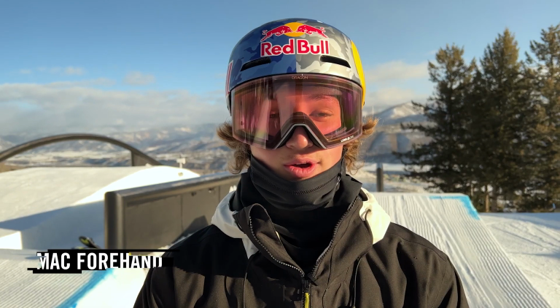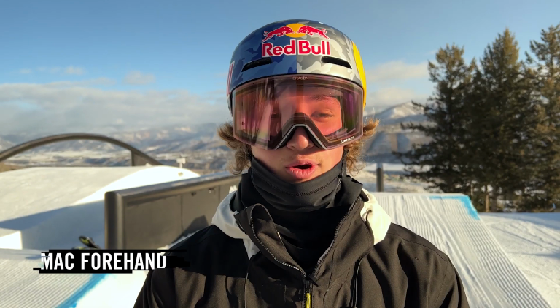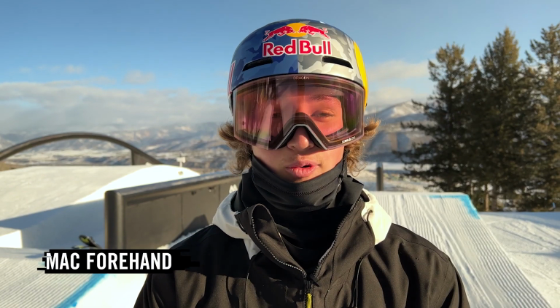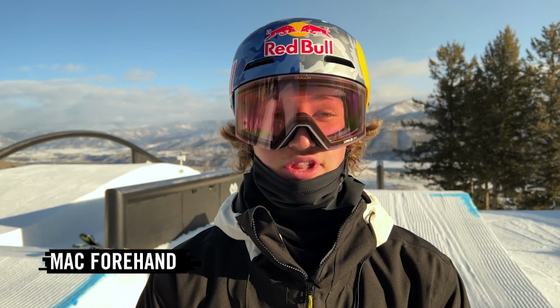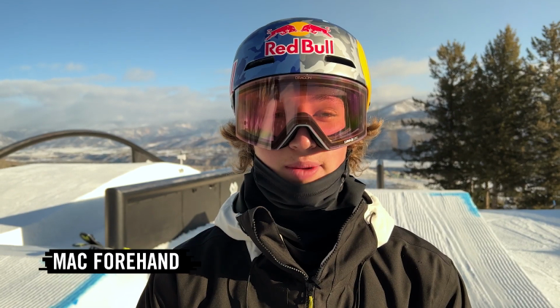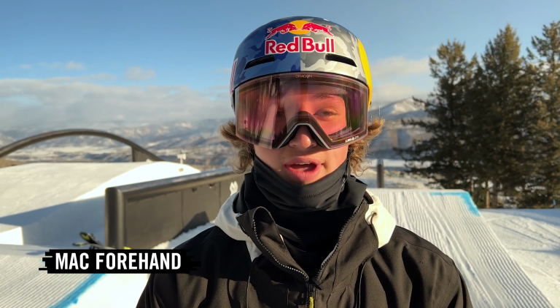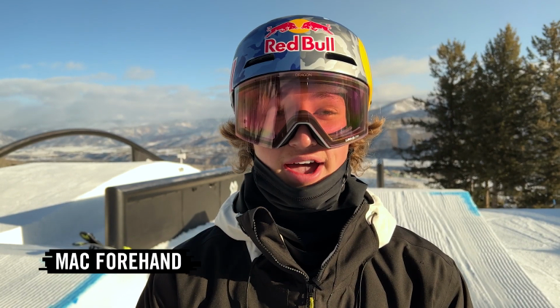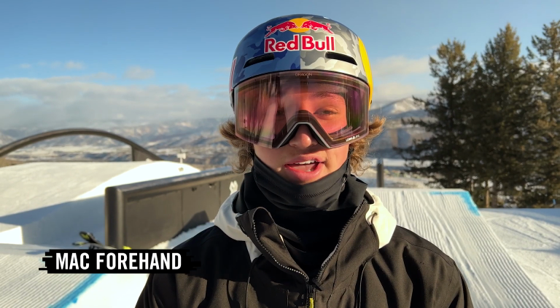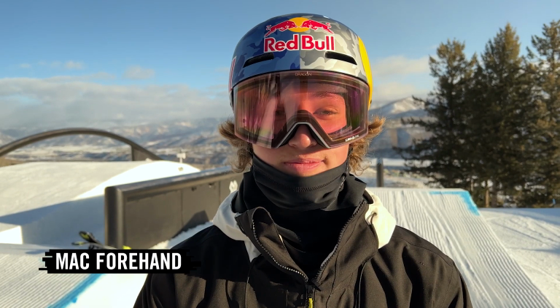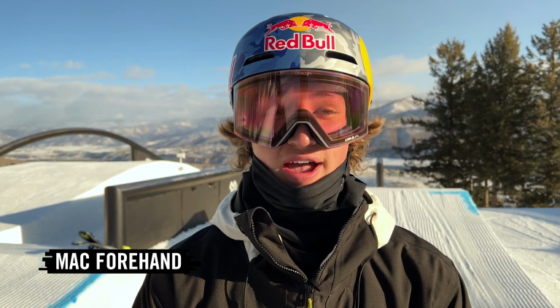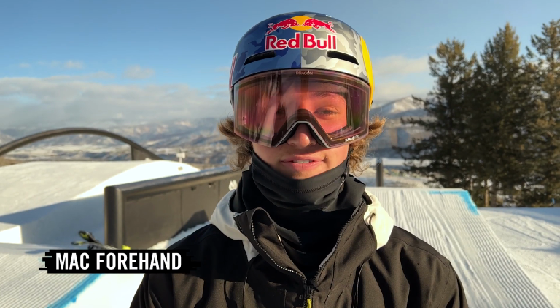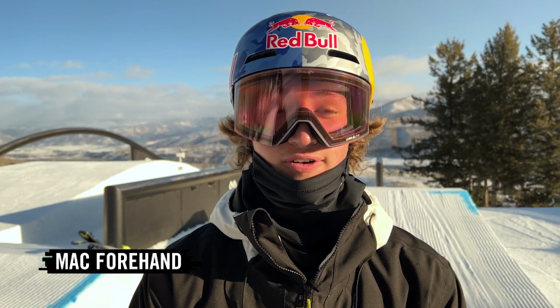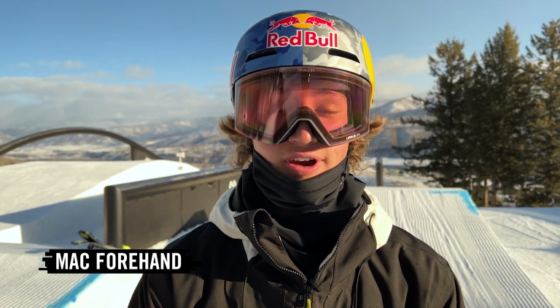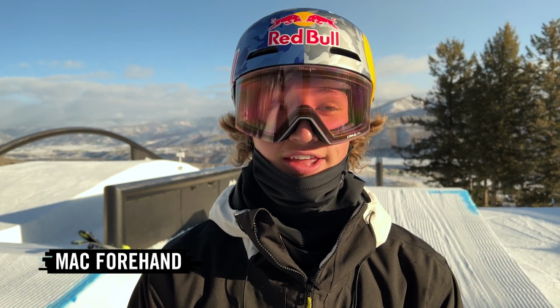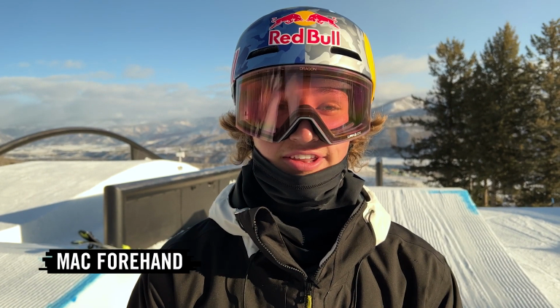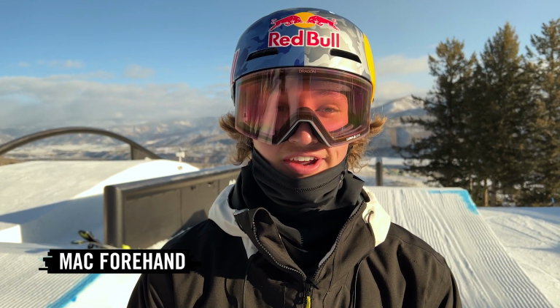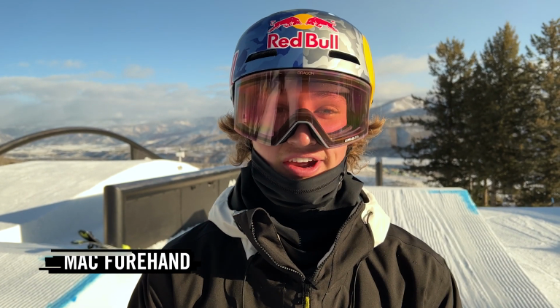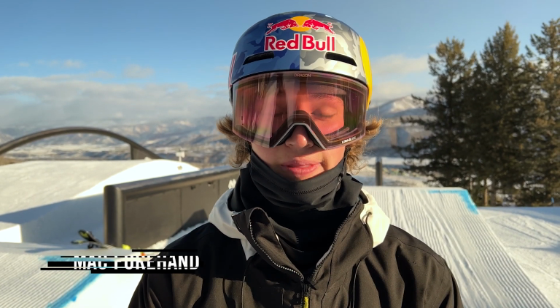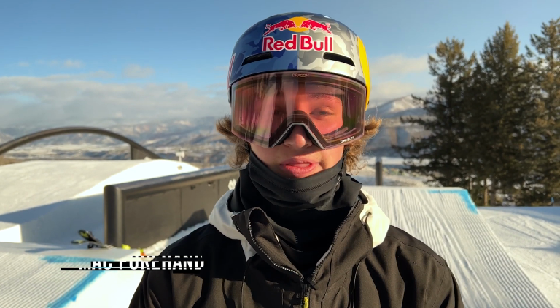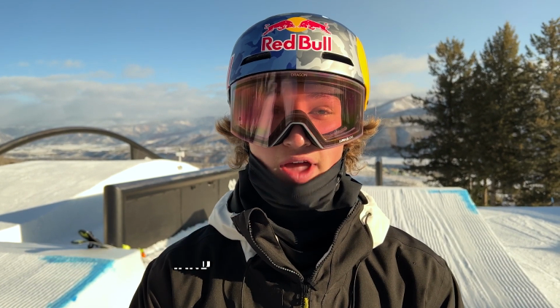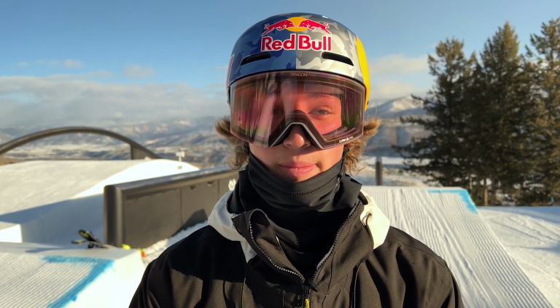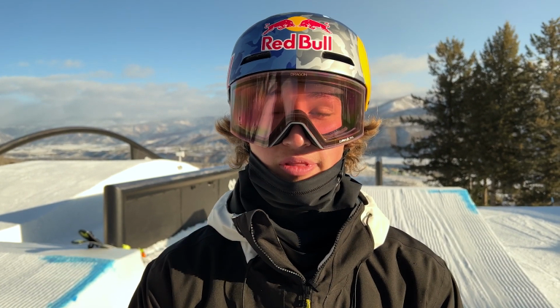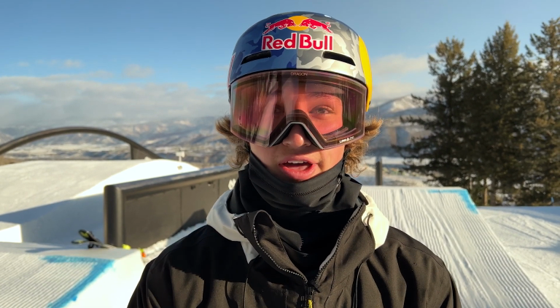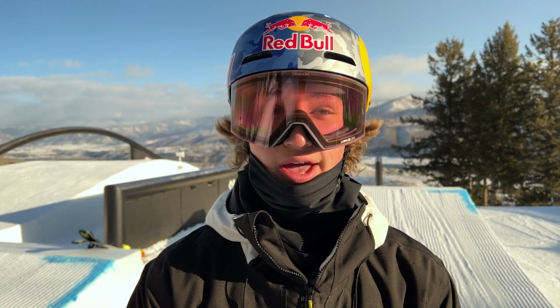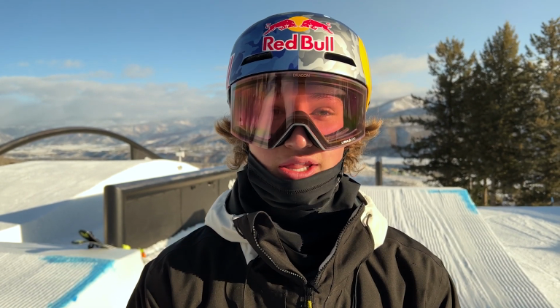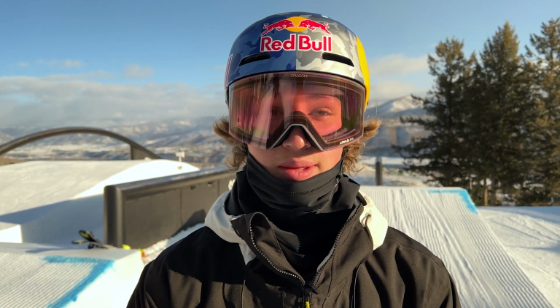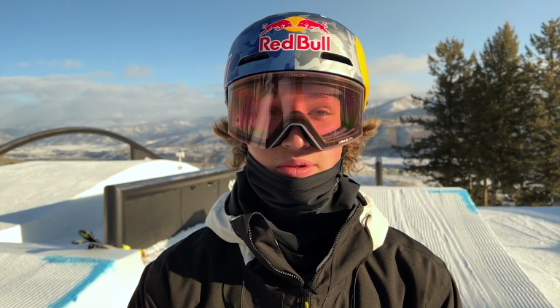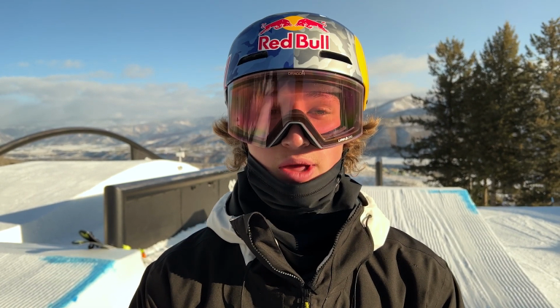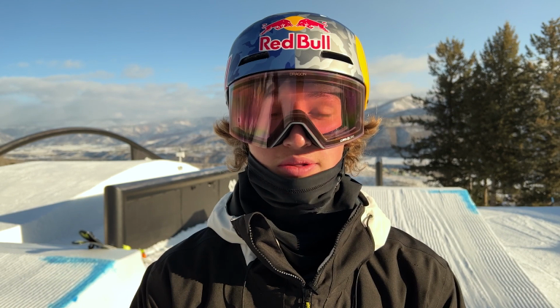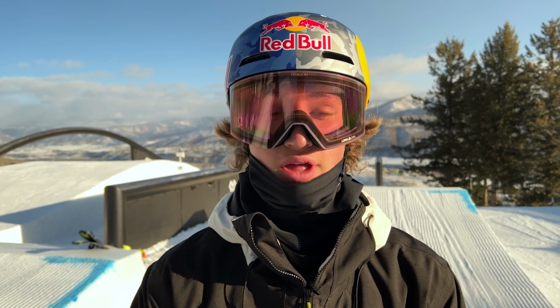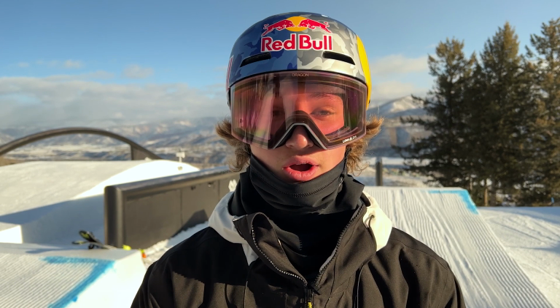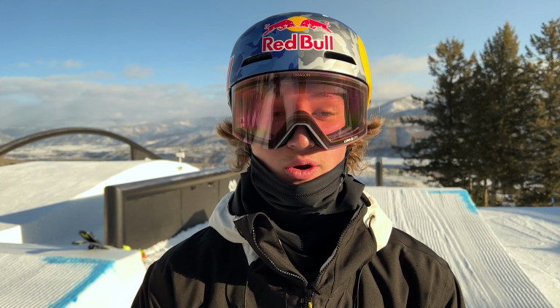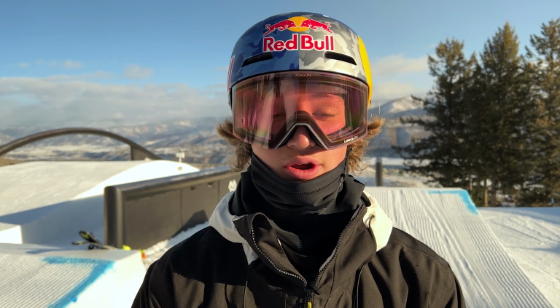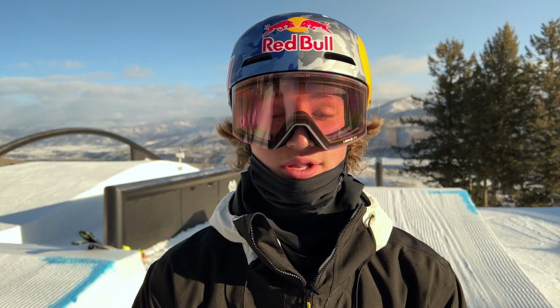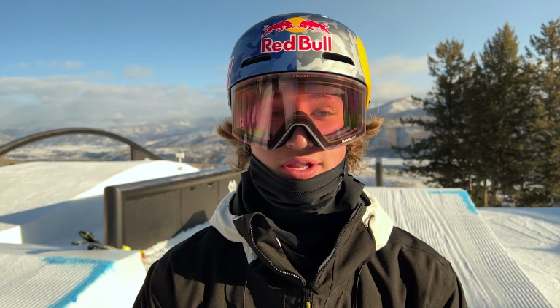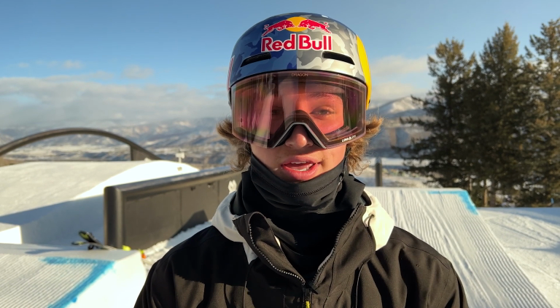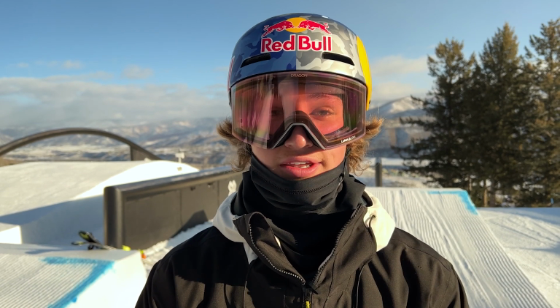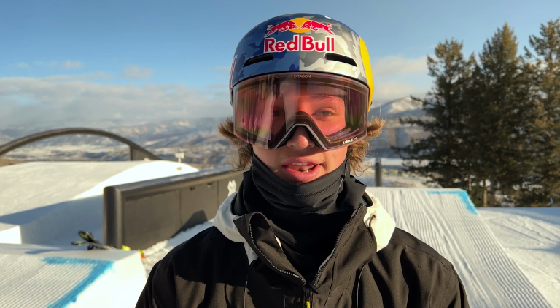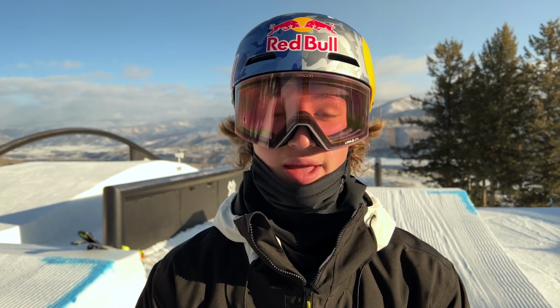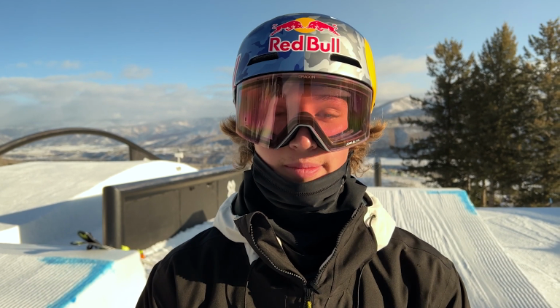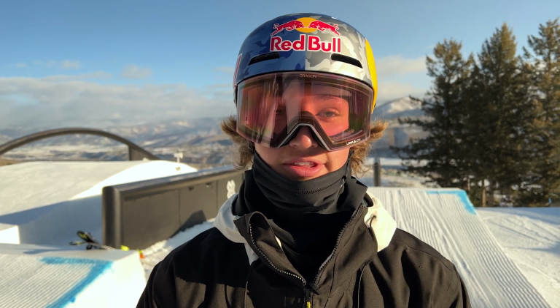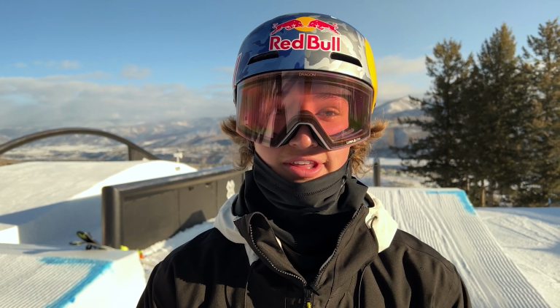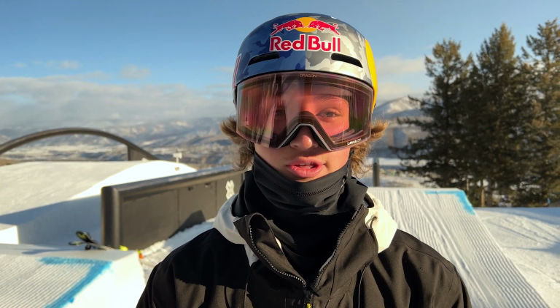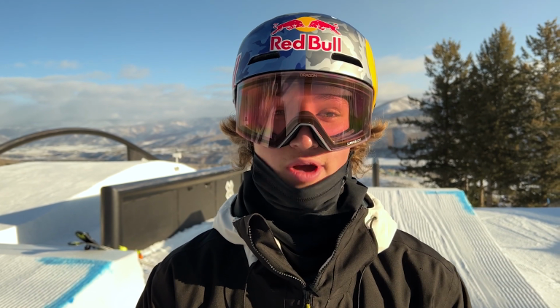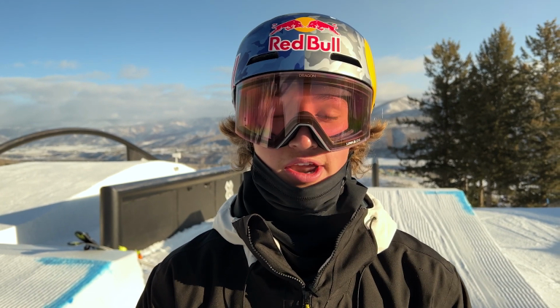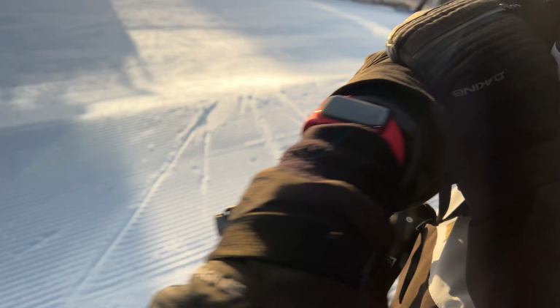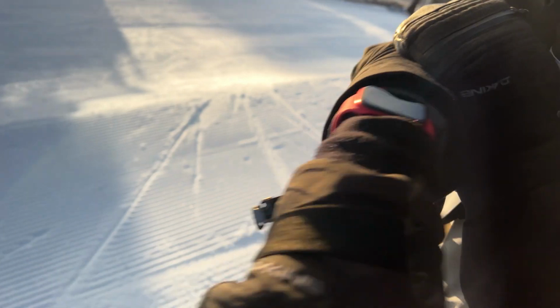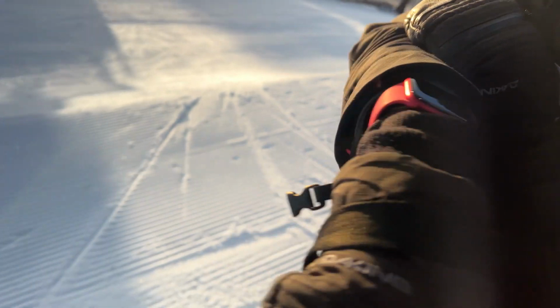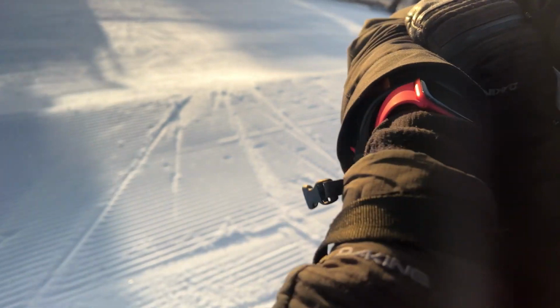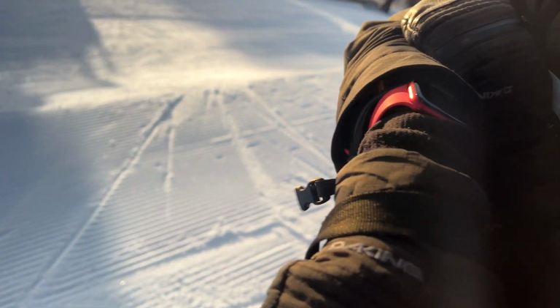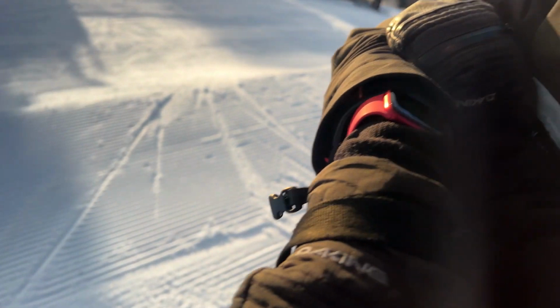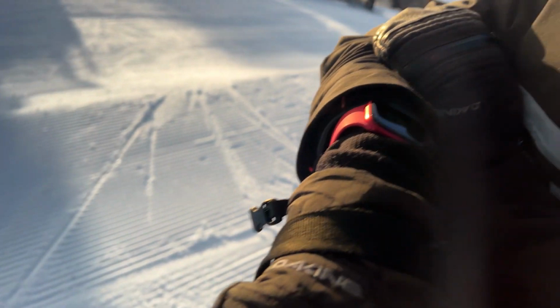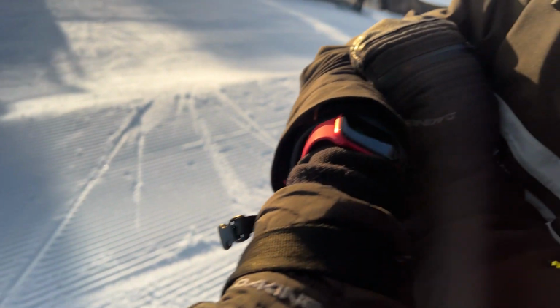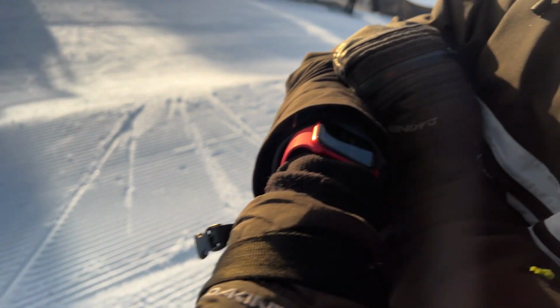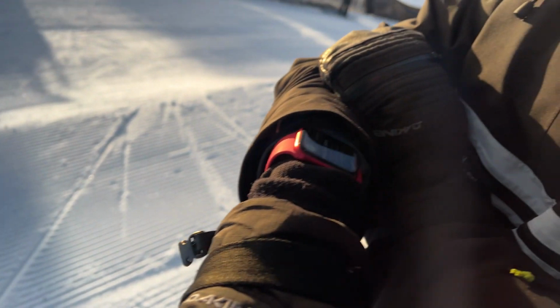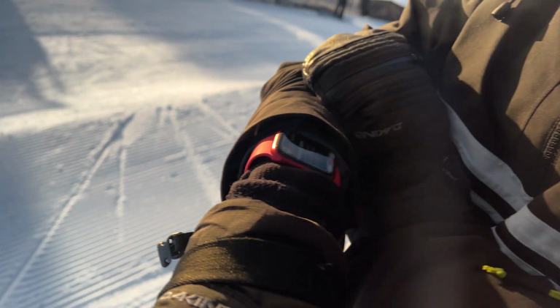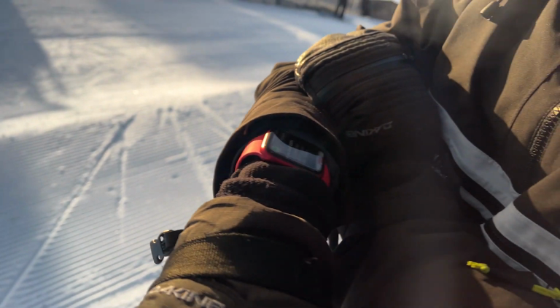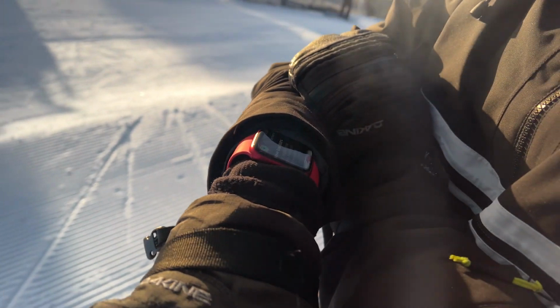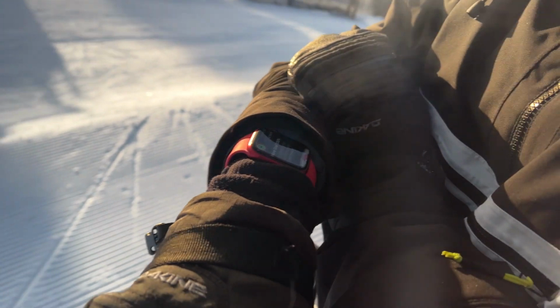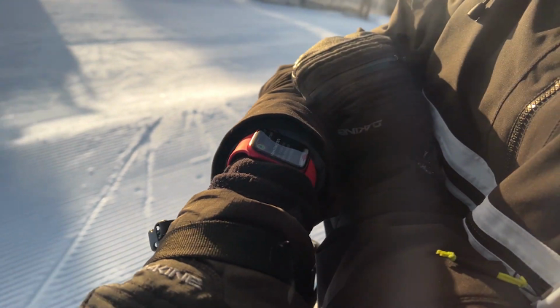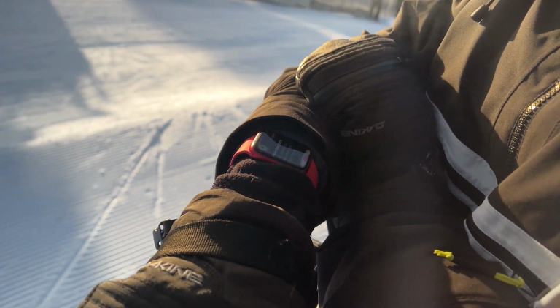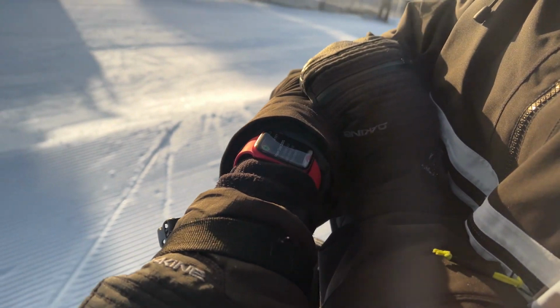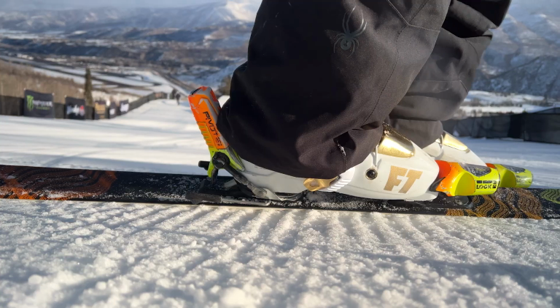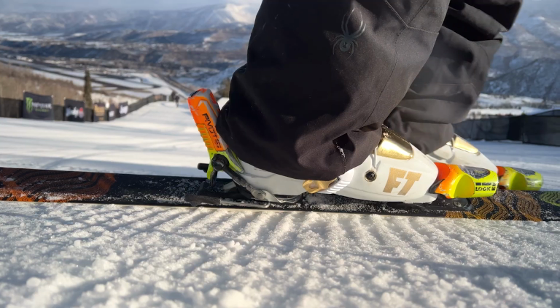What's up guys? Mack Forehands here at the top of the X-Game Slow Style course, and today I'm going to teach you how to do a switch 270 onto a downrail.